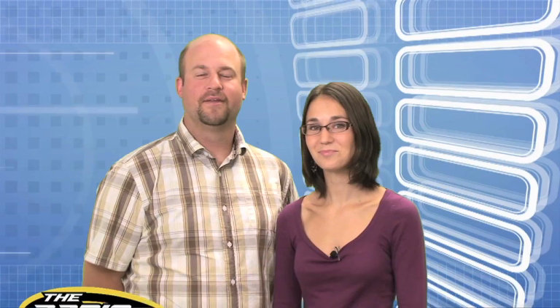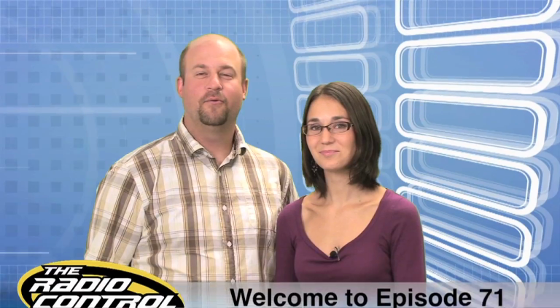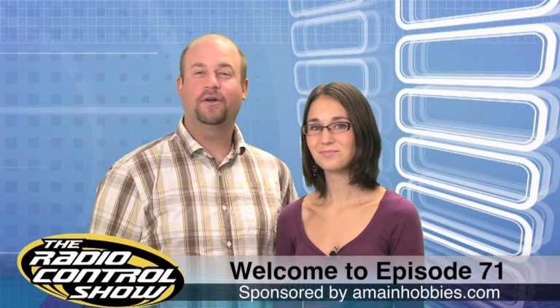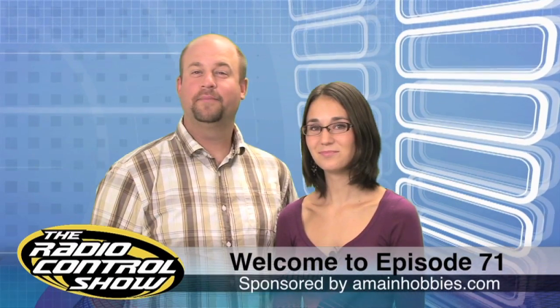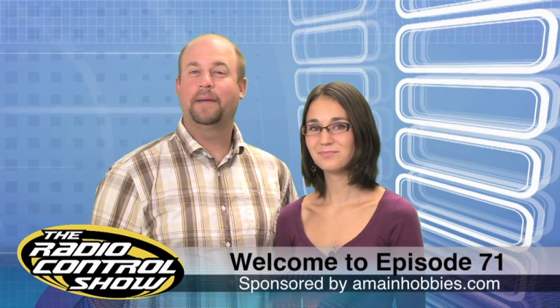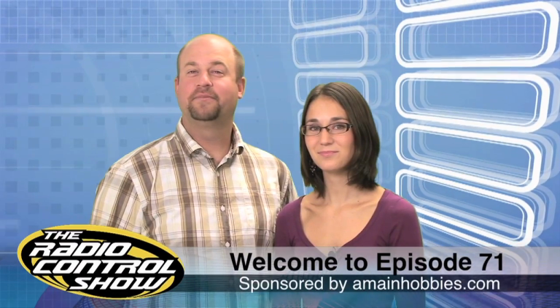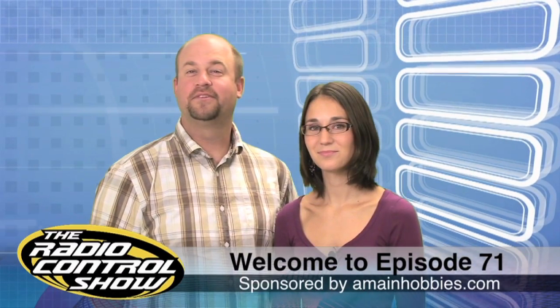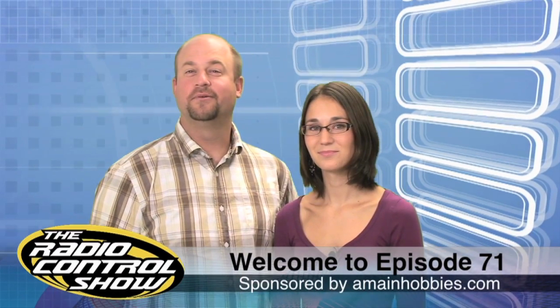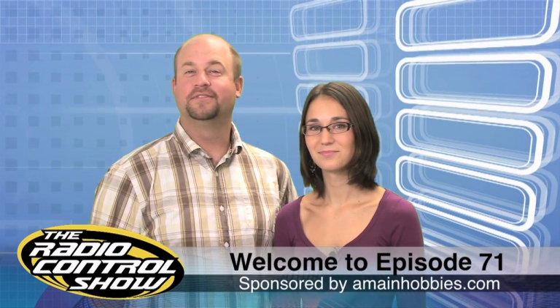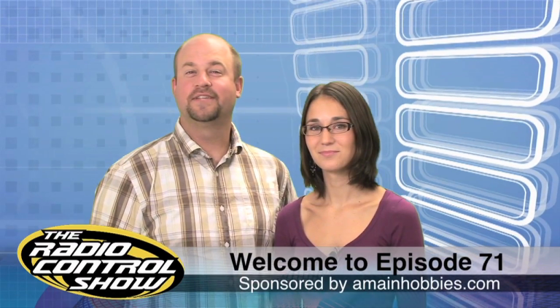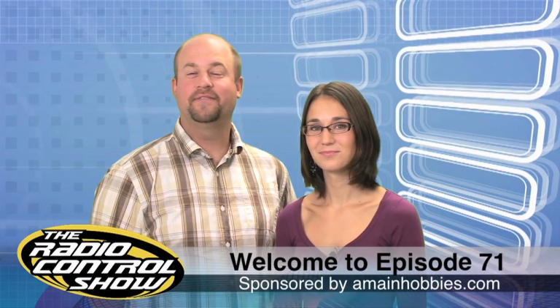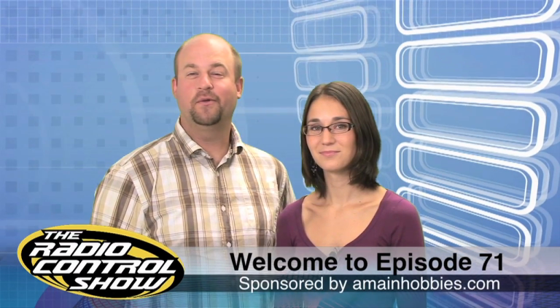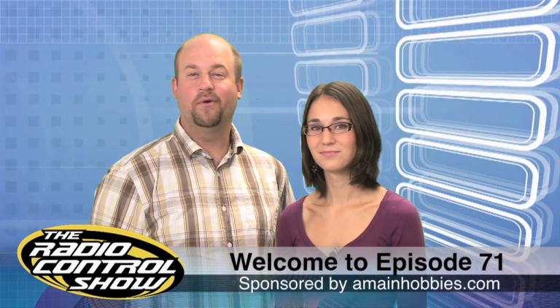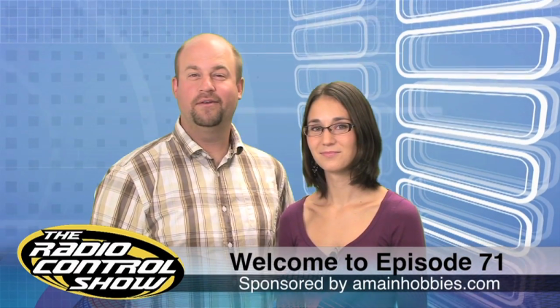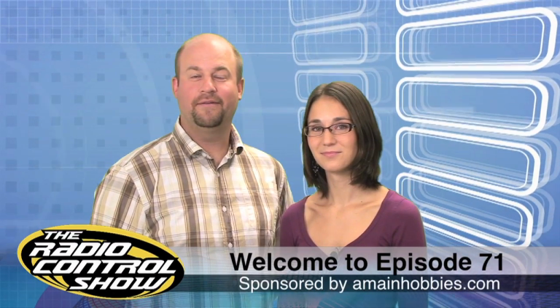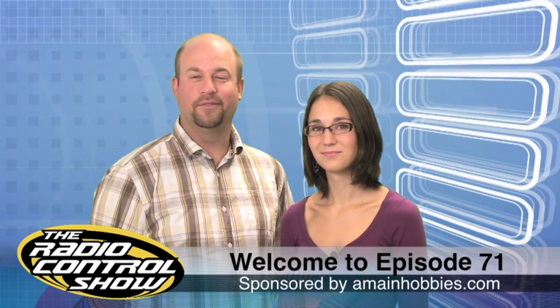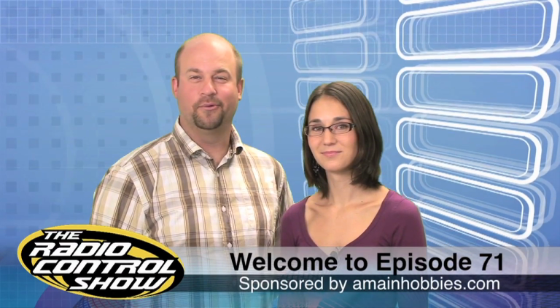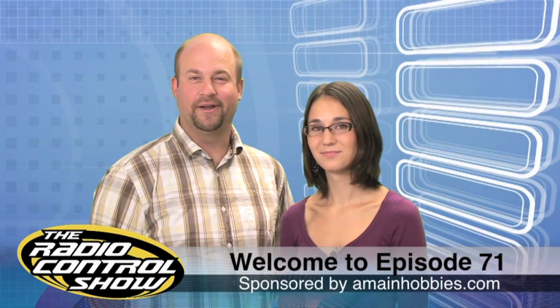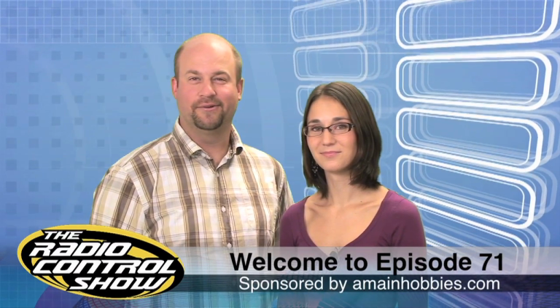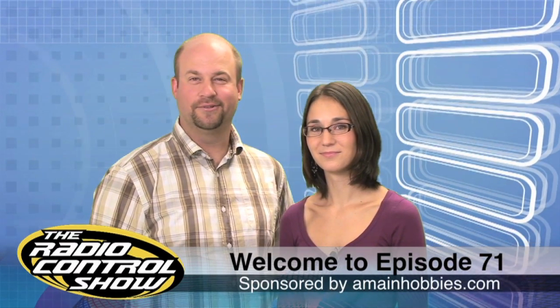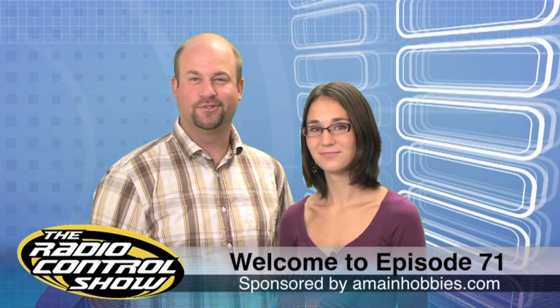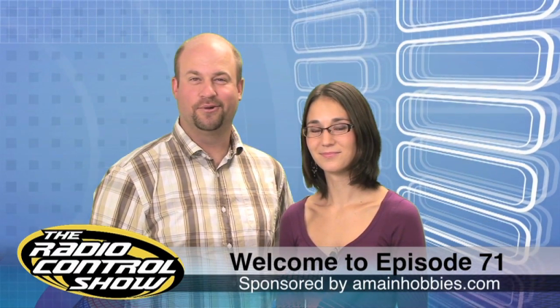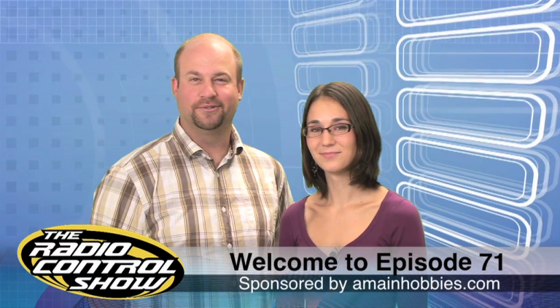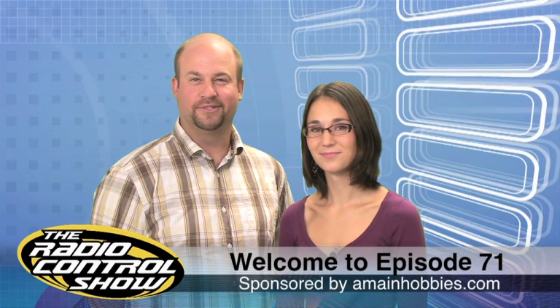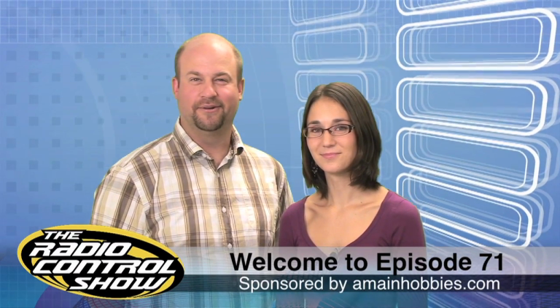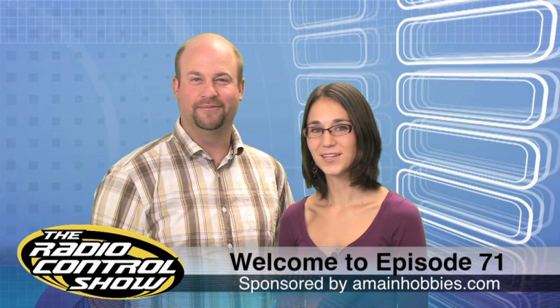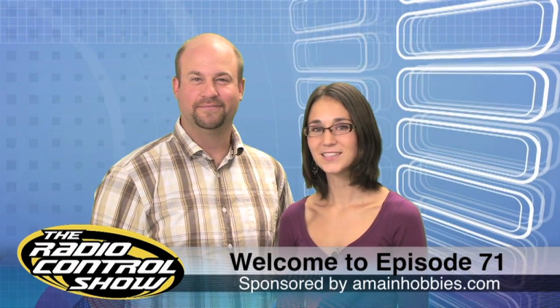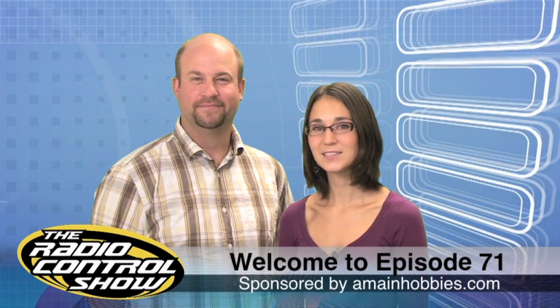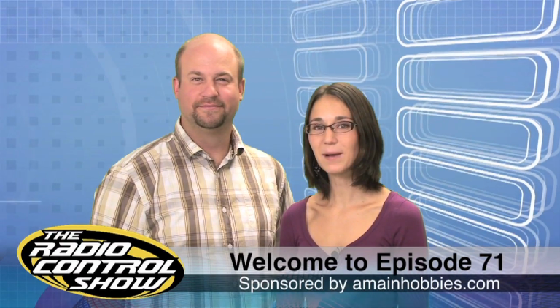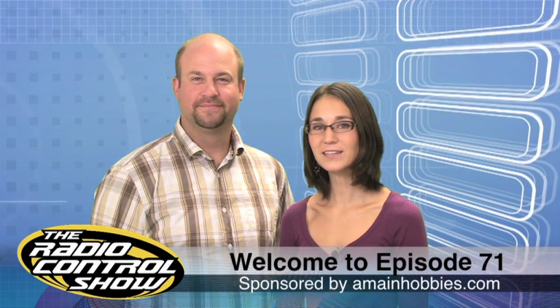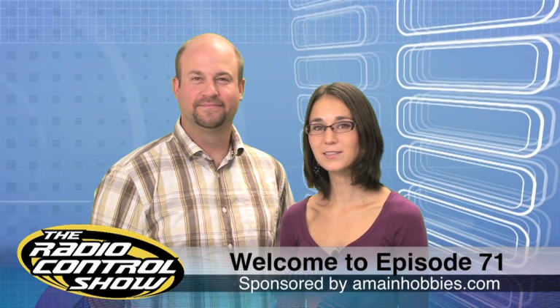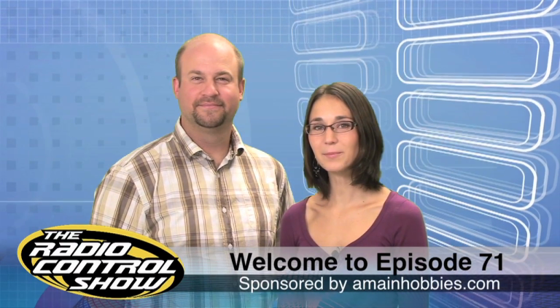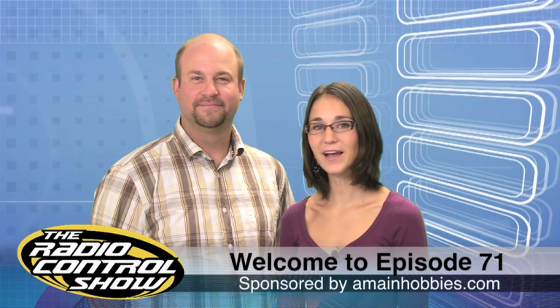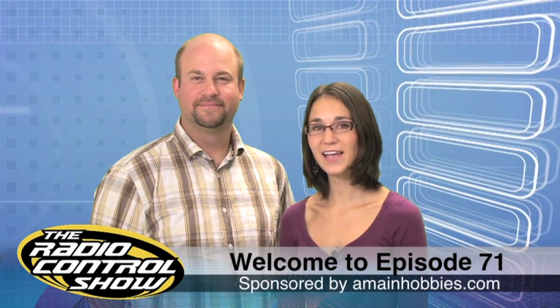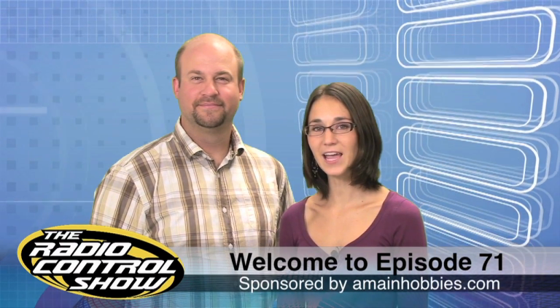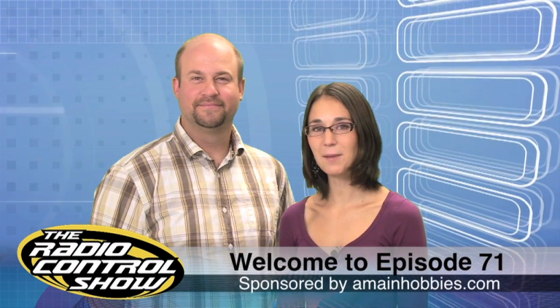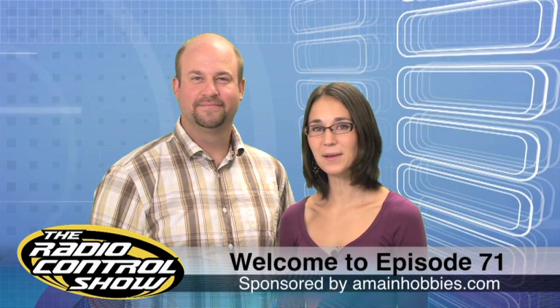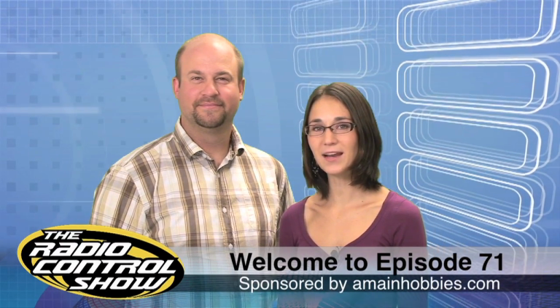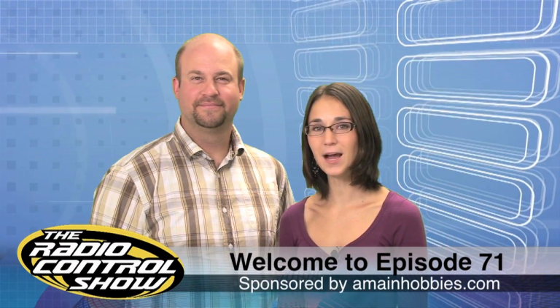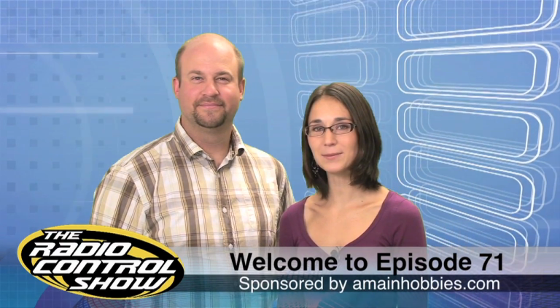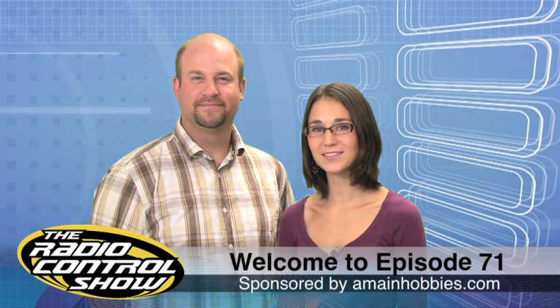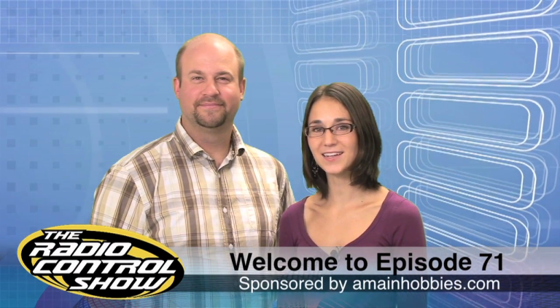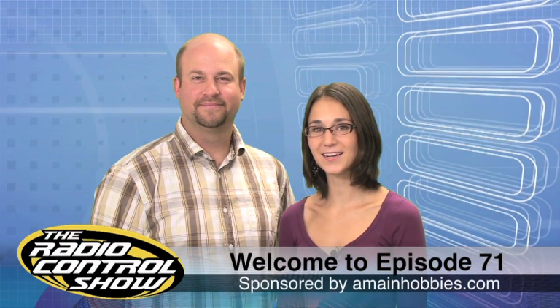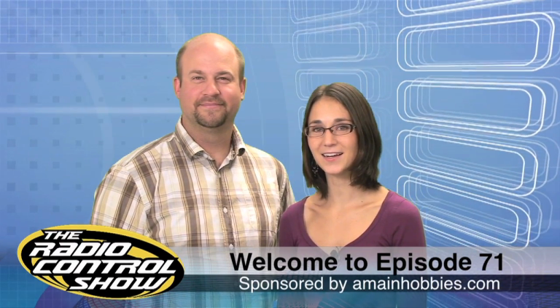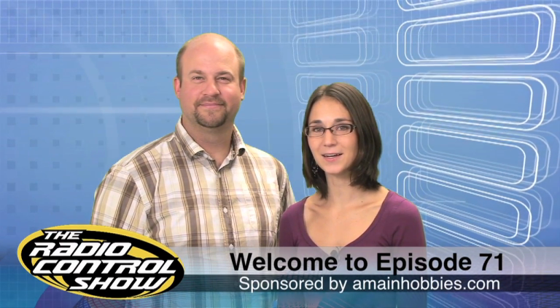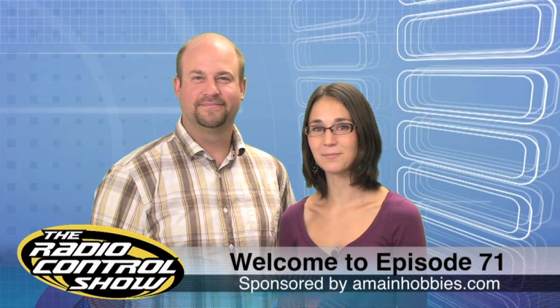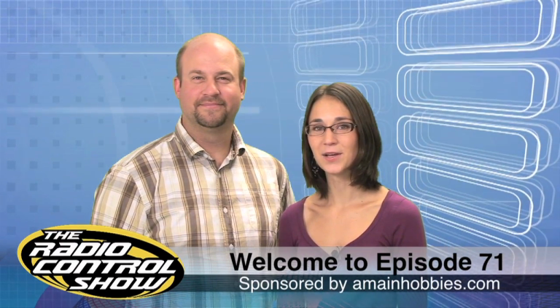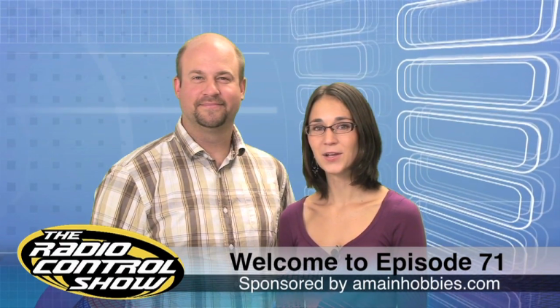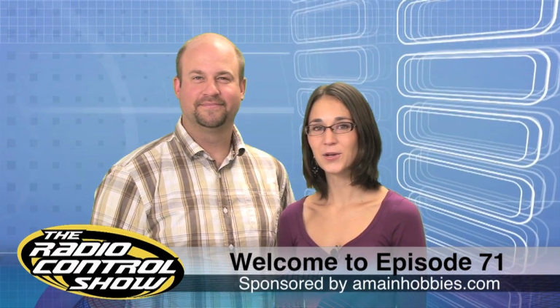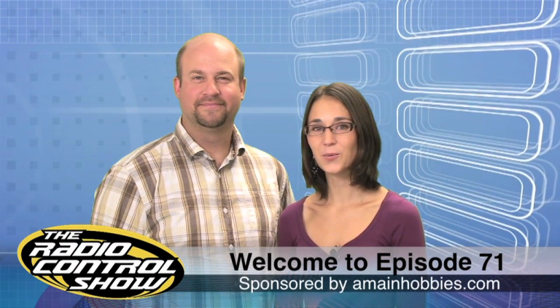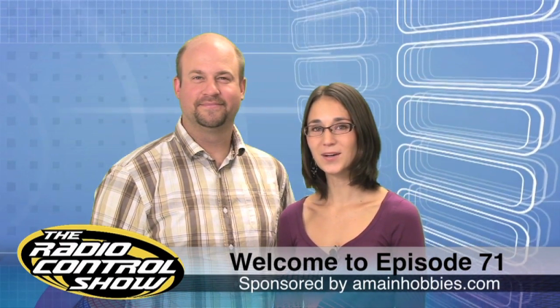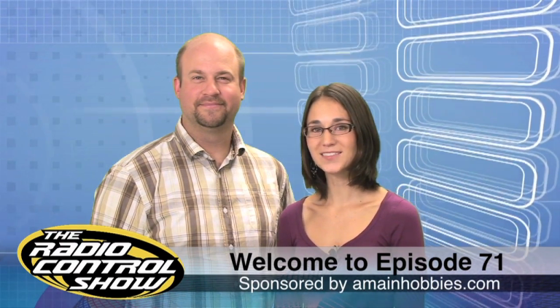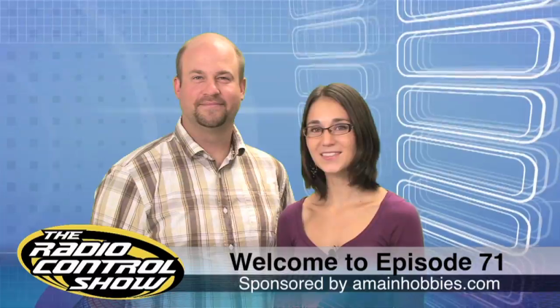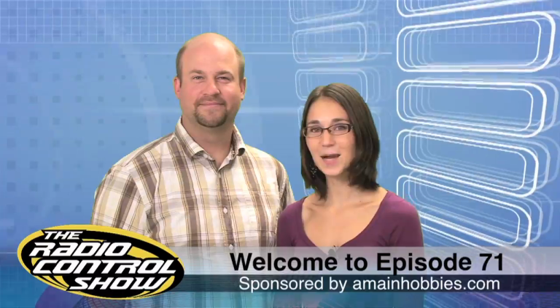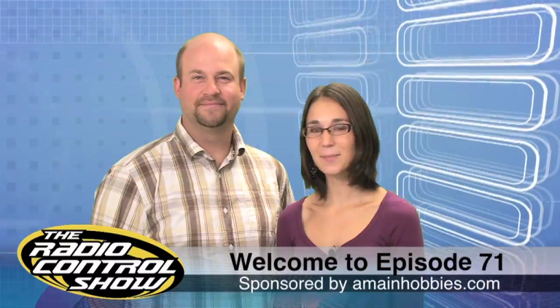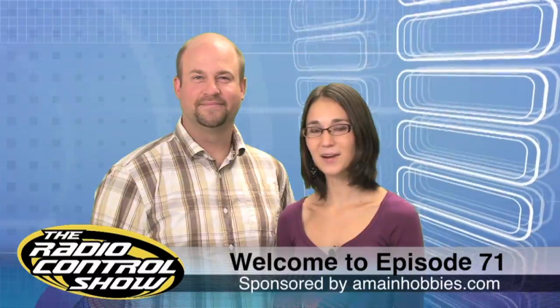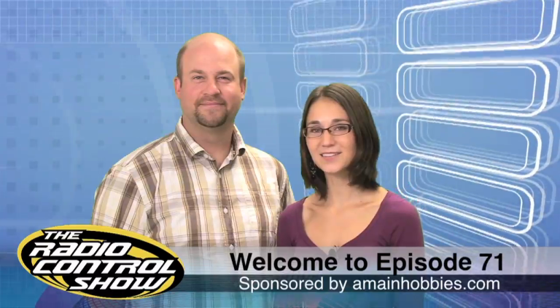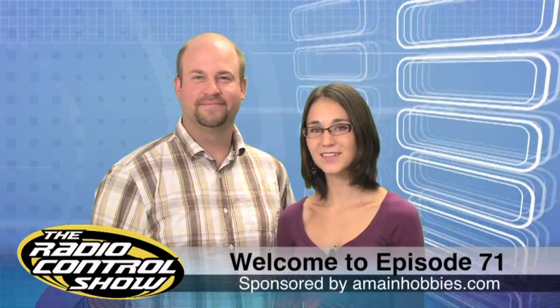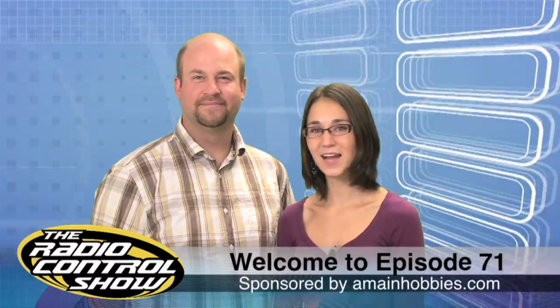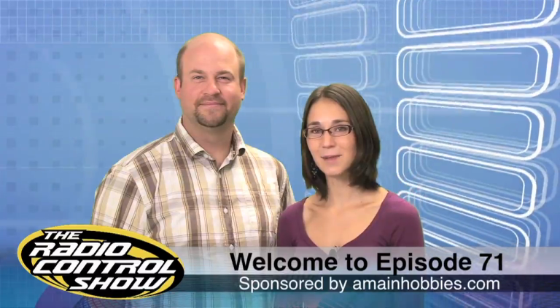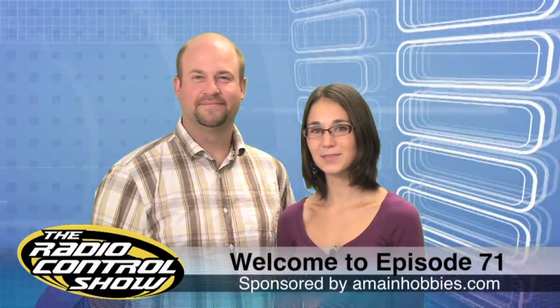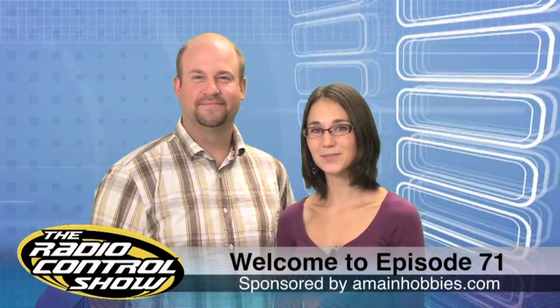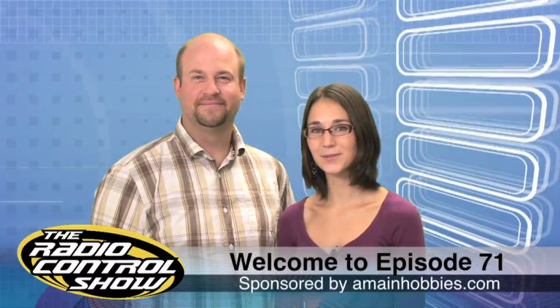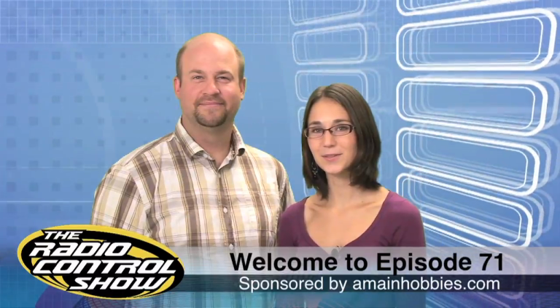Welcome to Episode 71 of the Radio Control Show, sponsored by AMainHobbies.com, your one-stop RC hobby store.